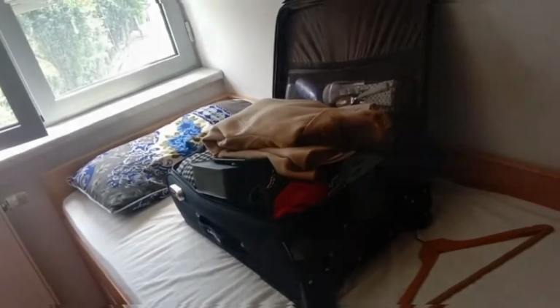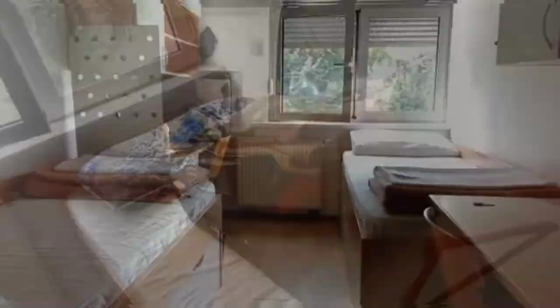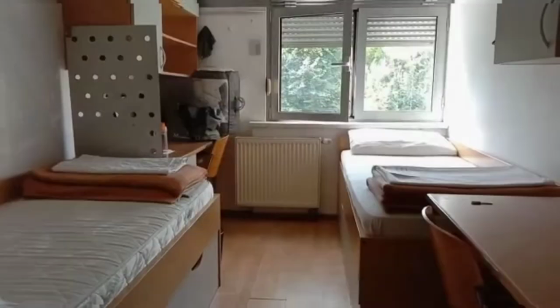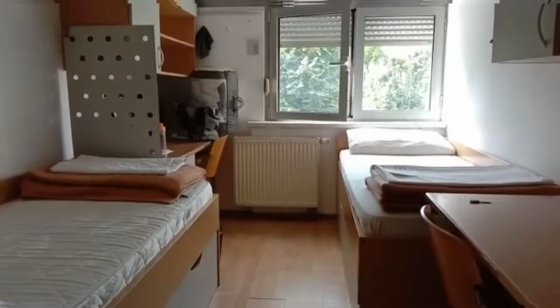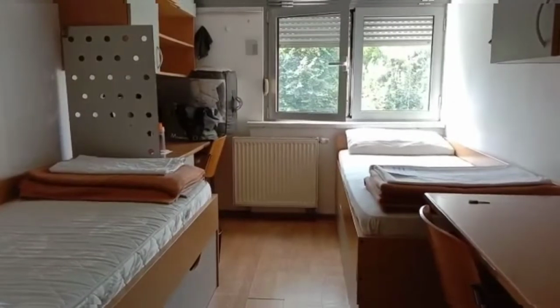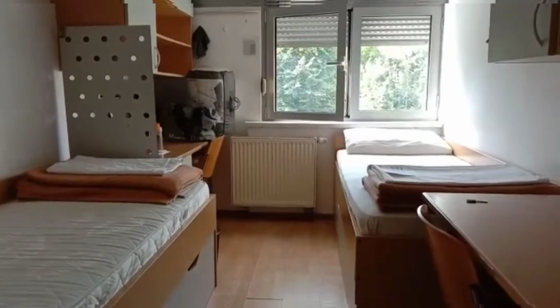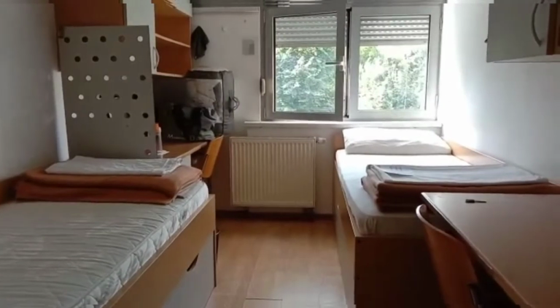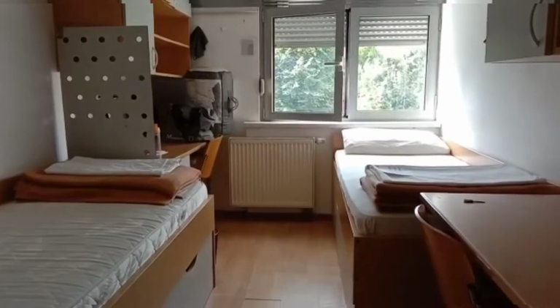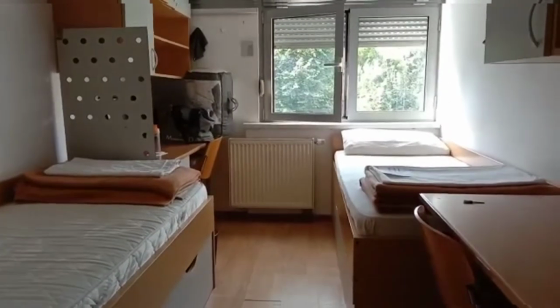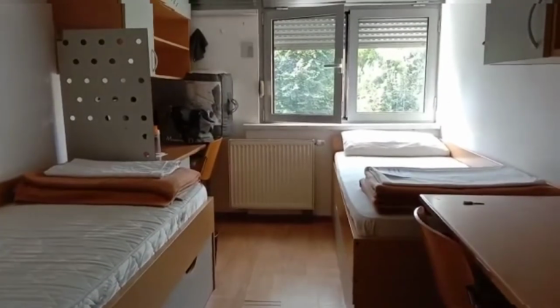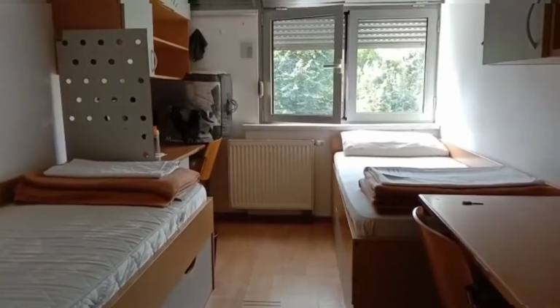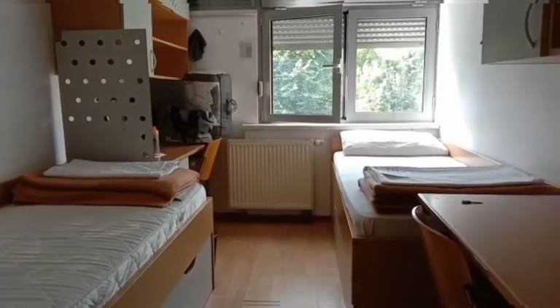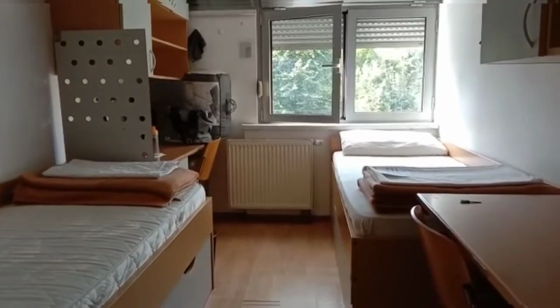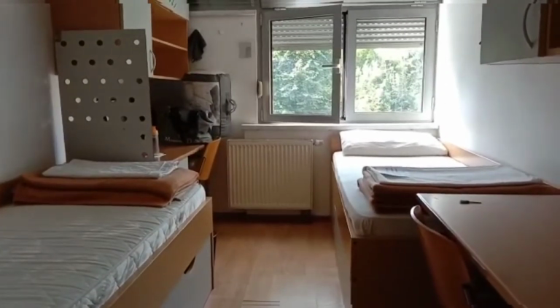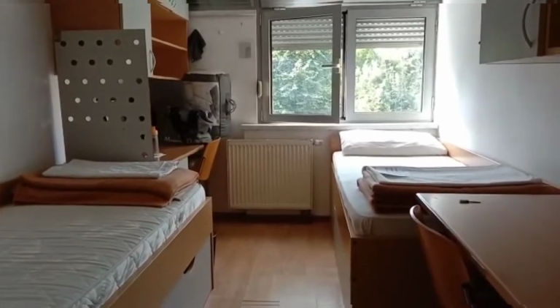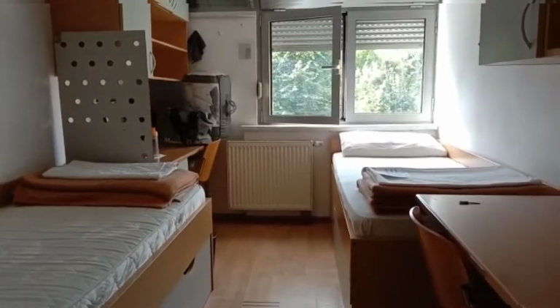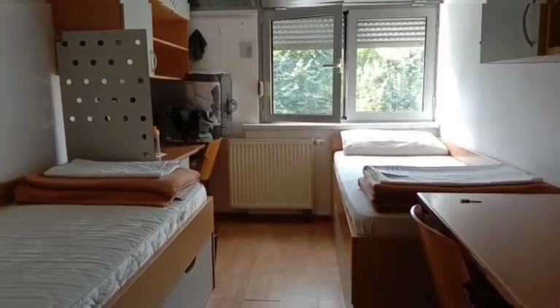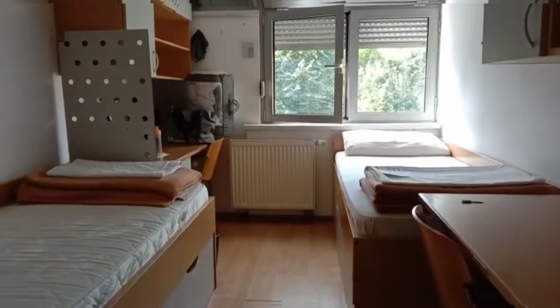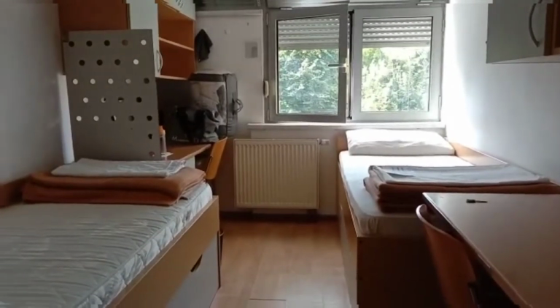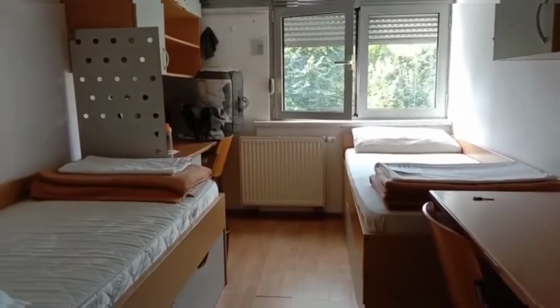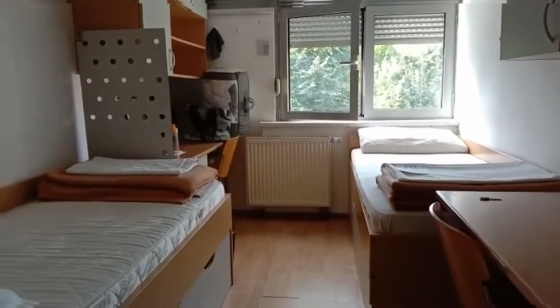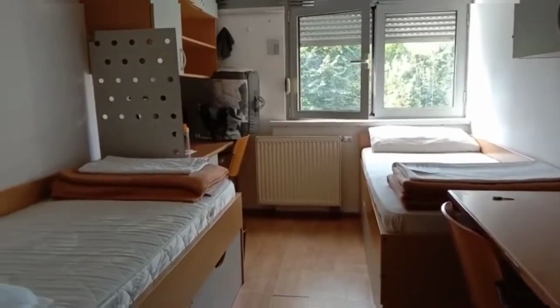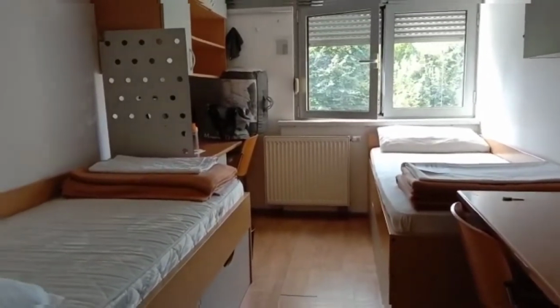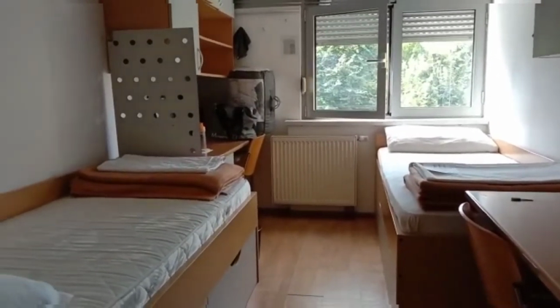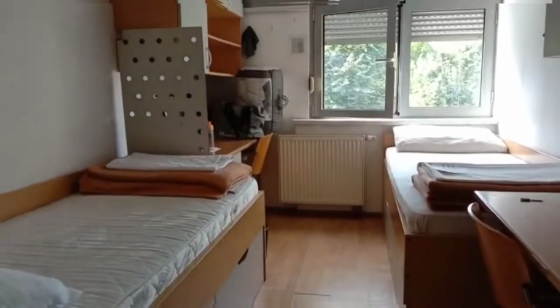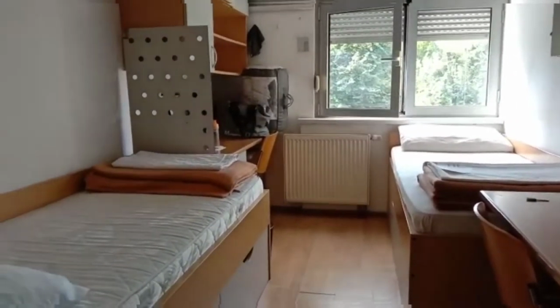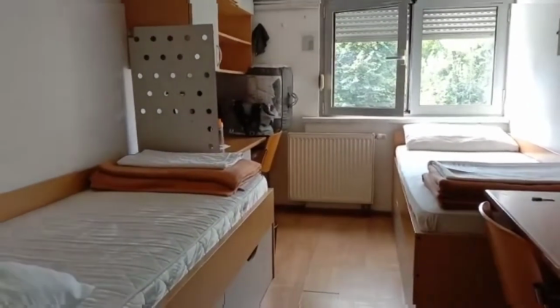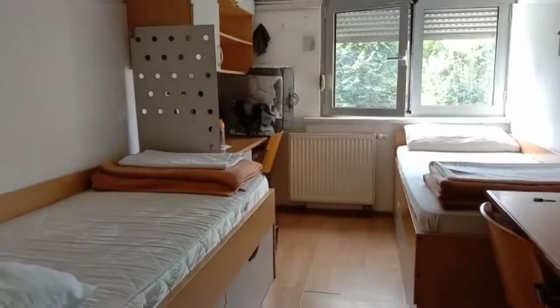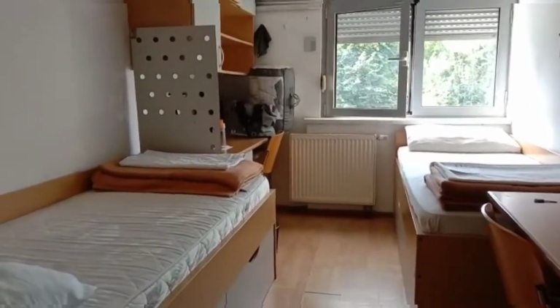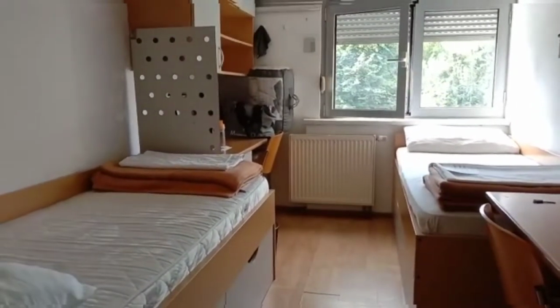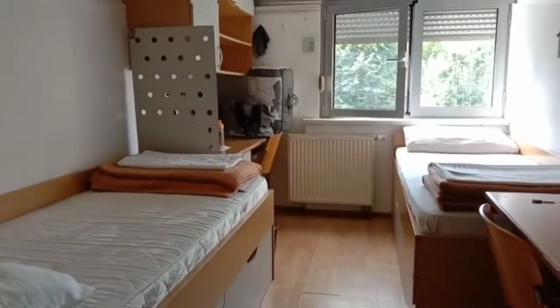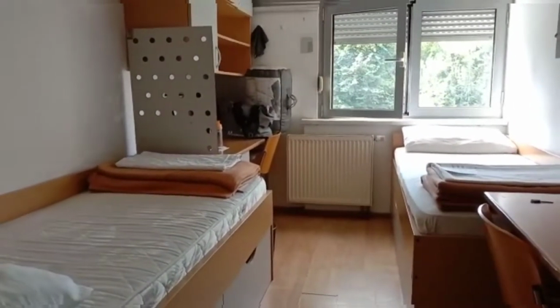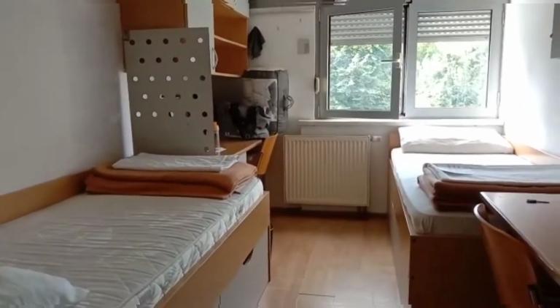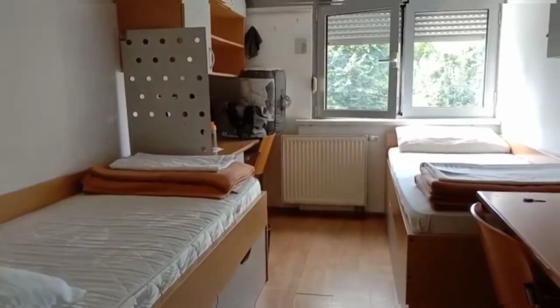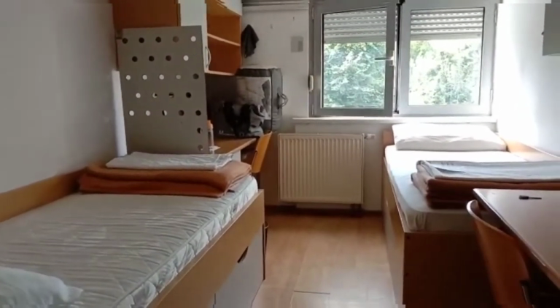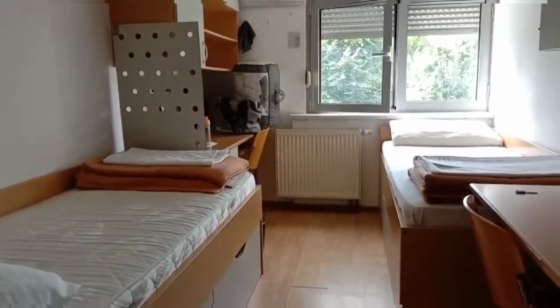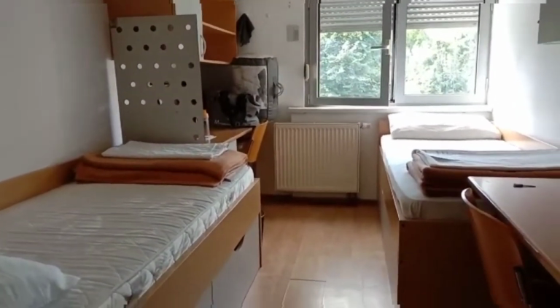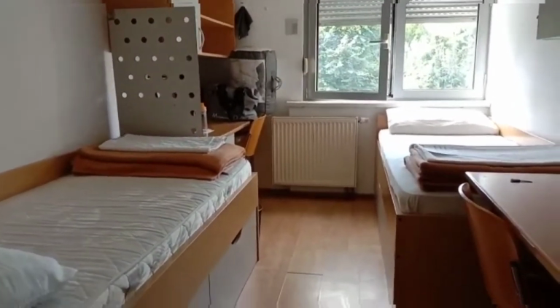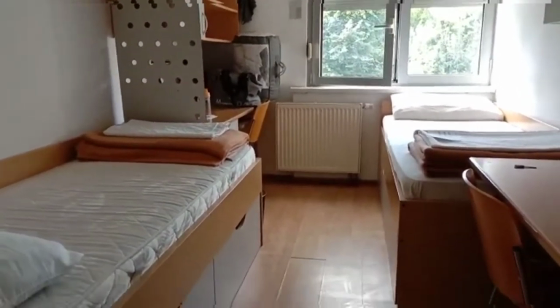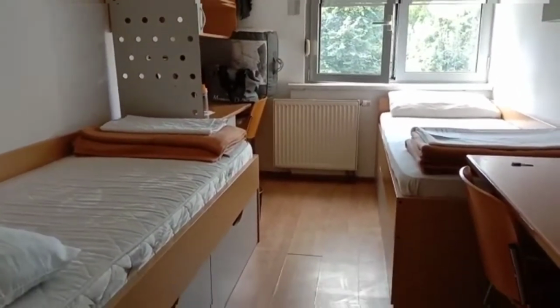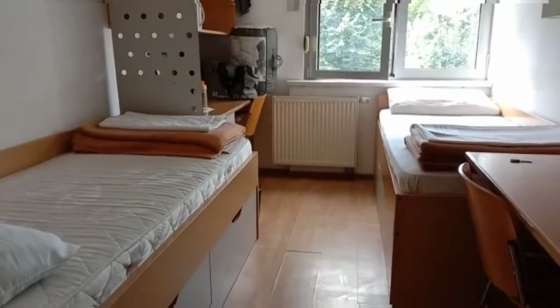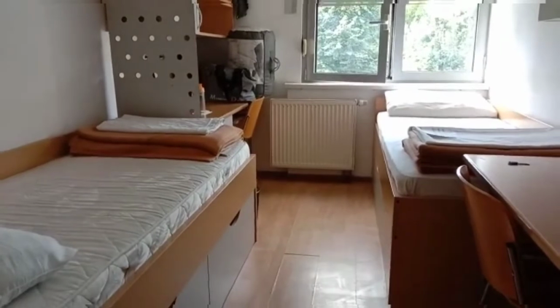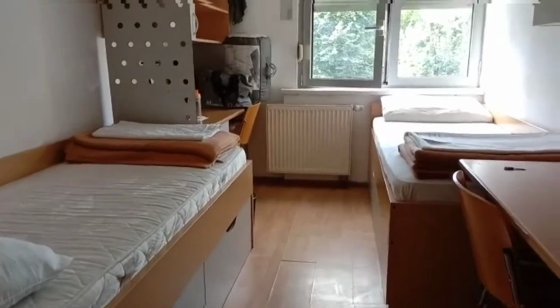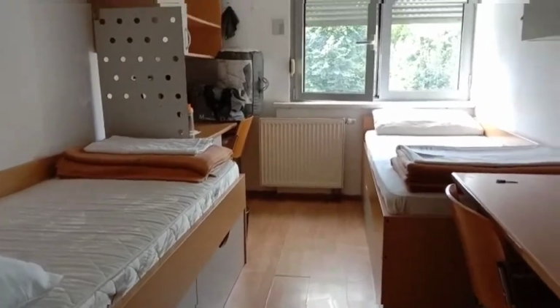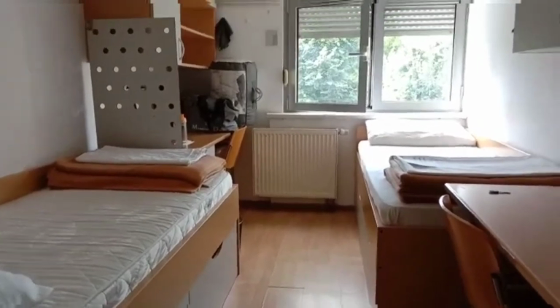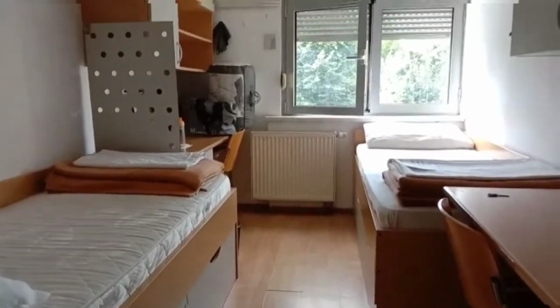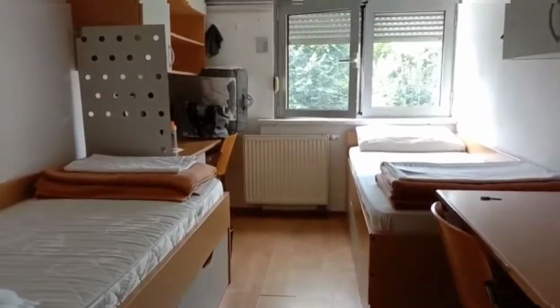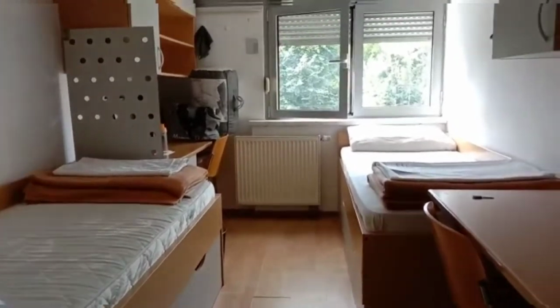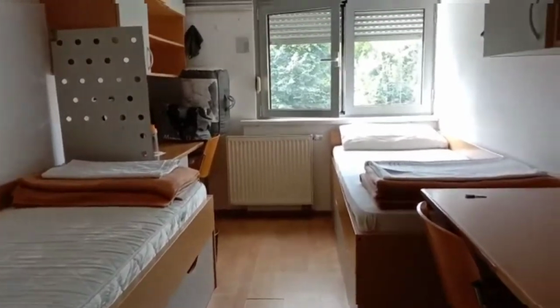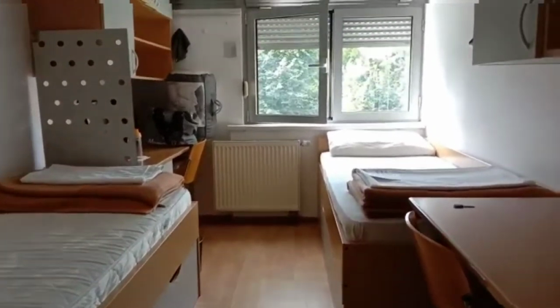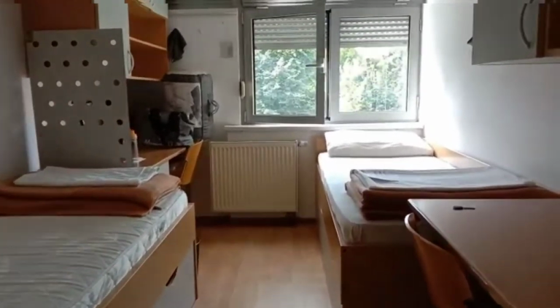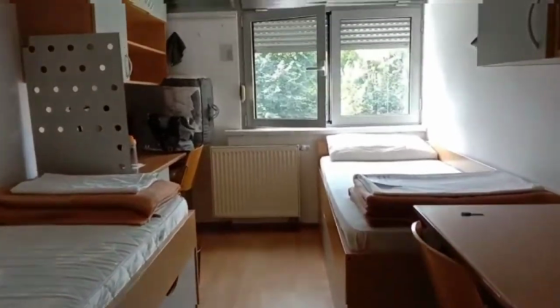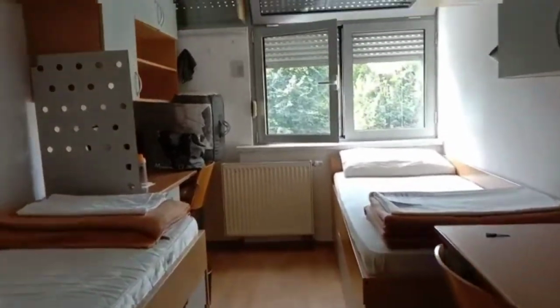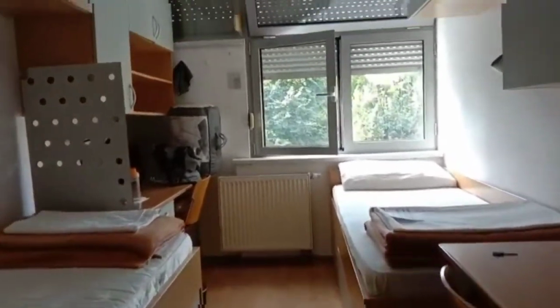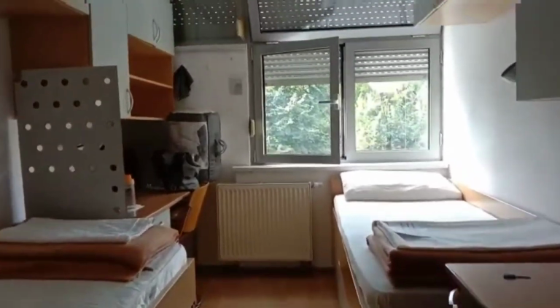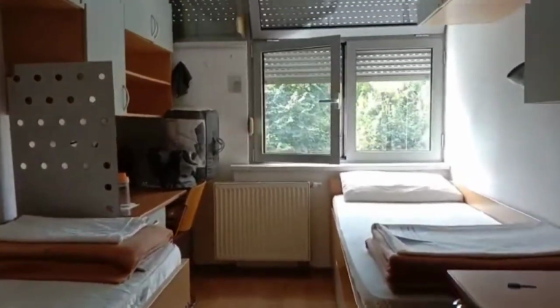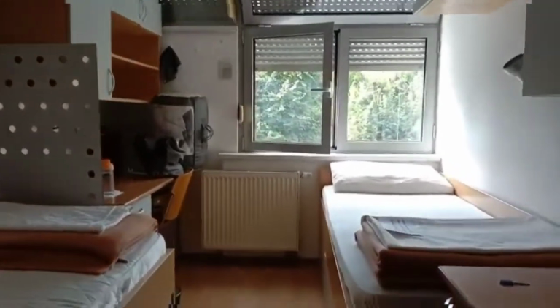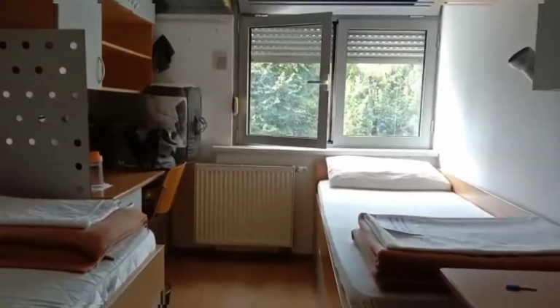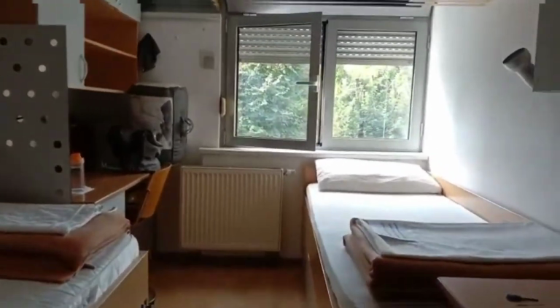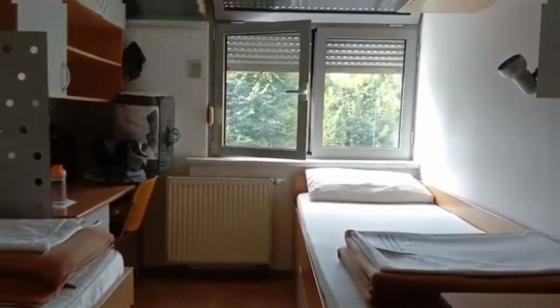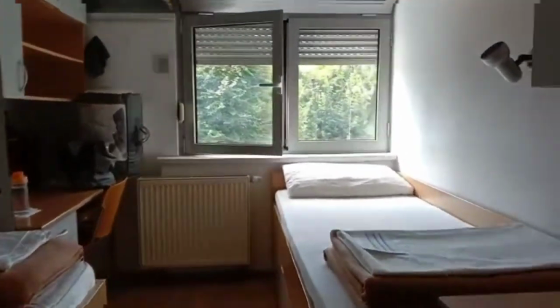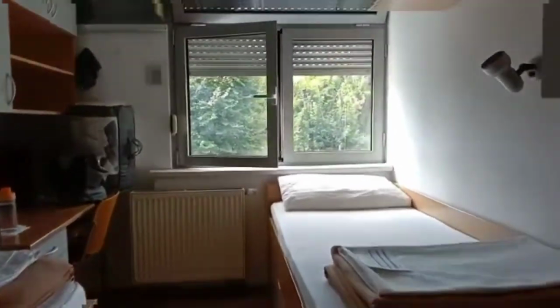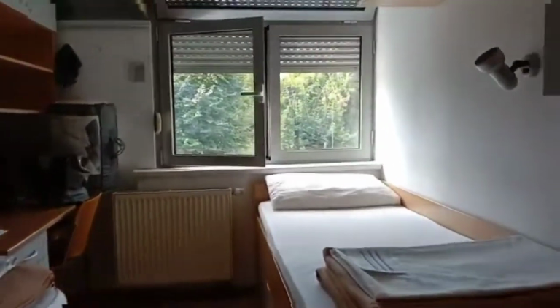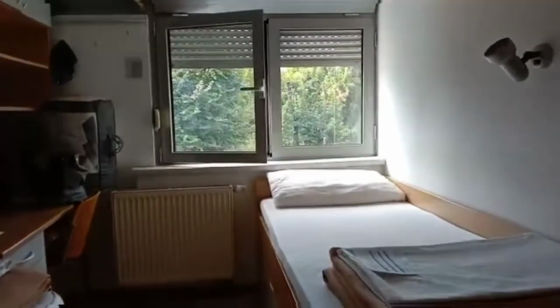So guys, you can see this bedroom. It was our bedroom — we have a little room for two days.